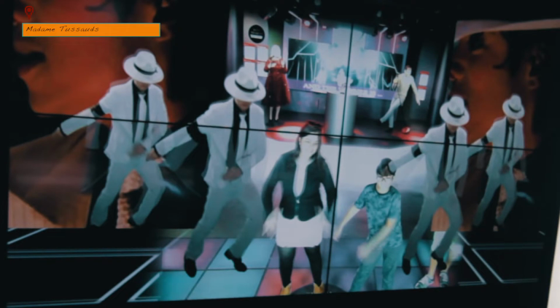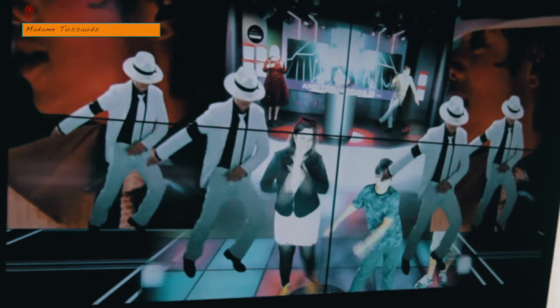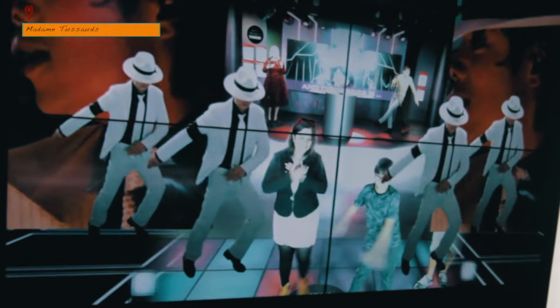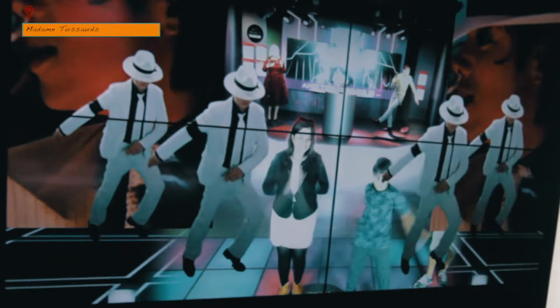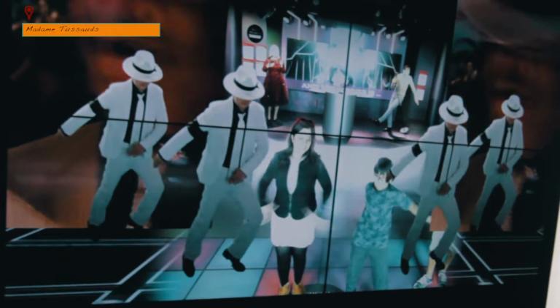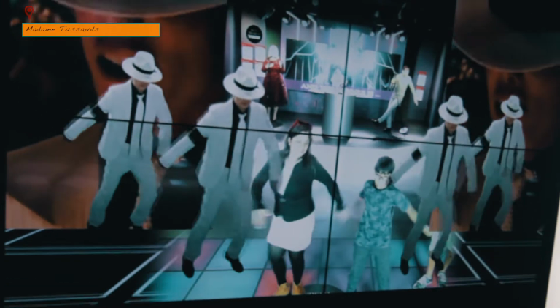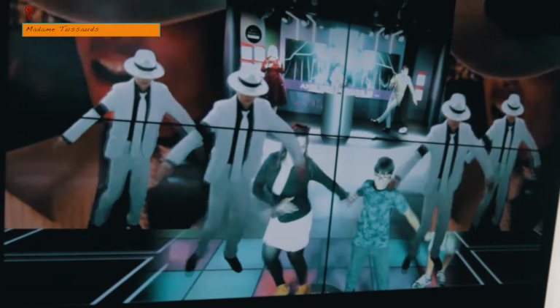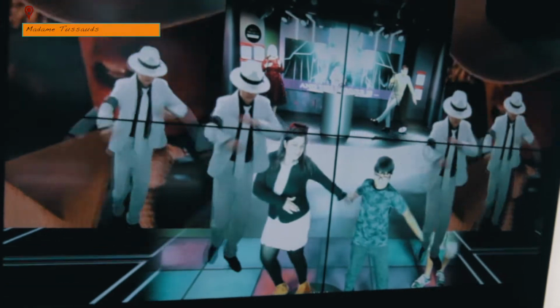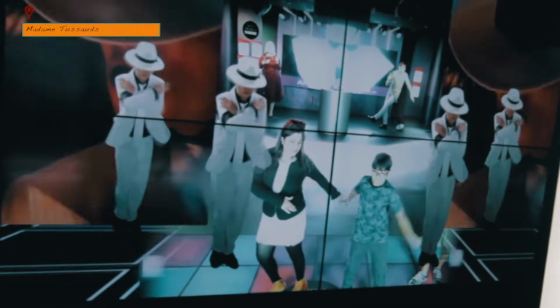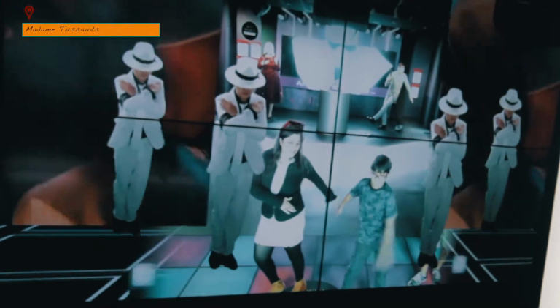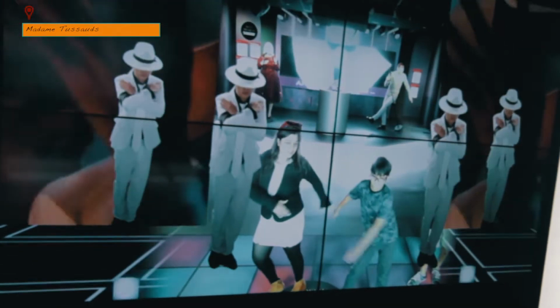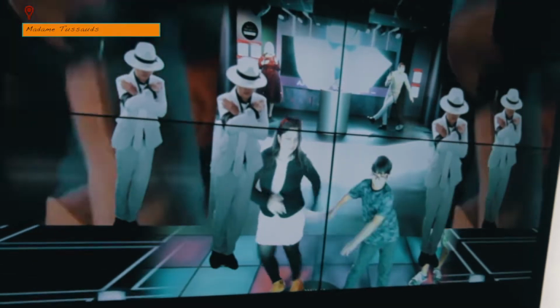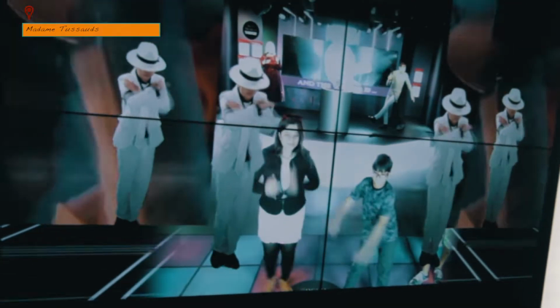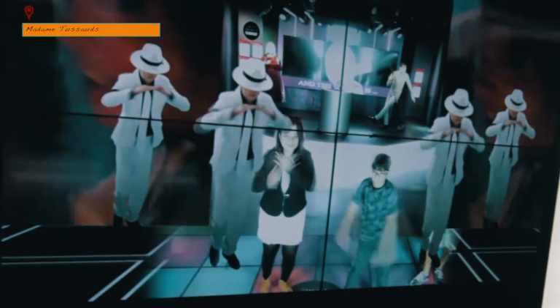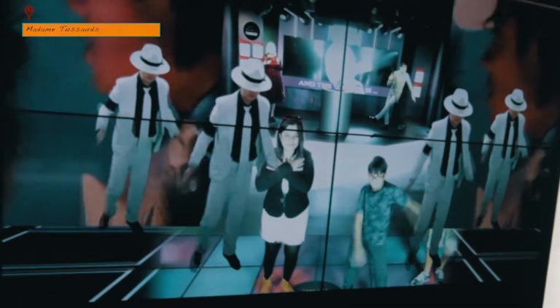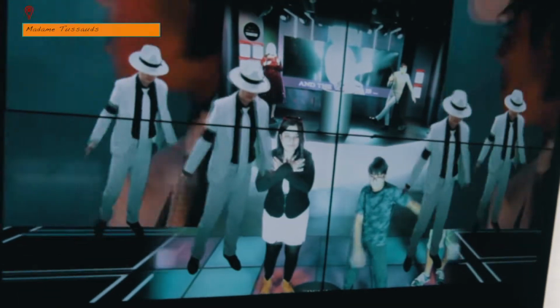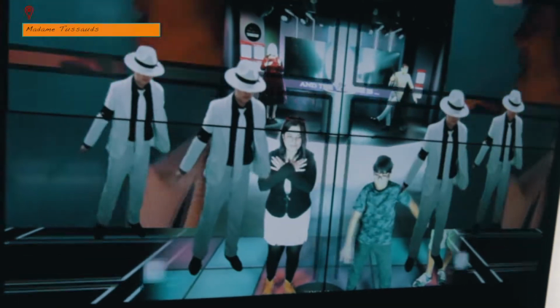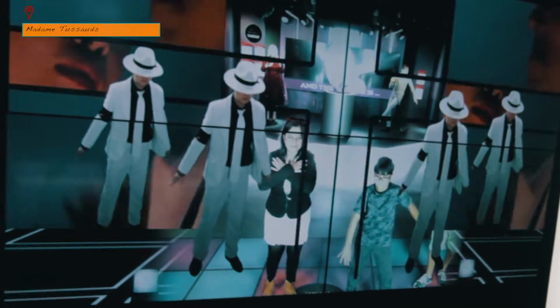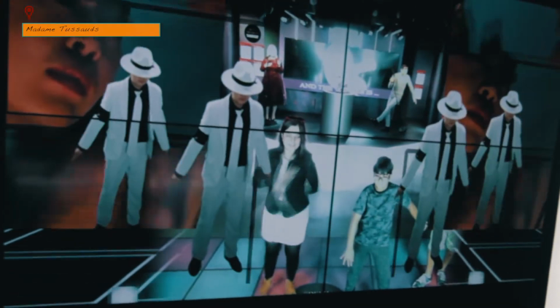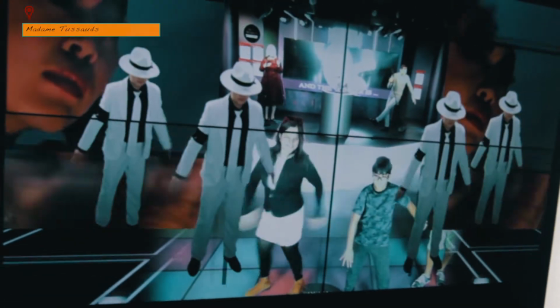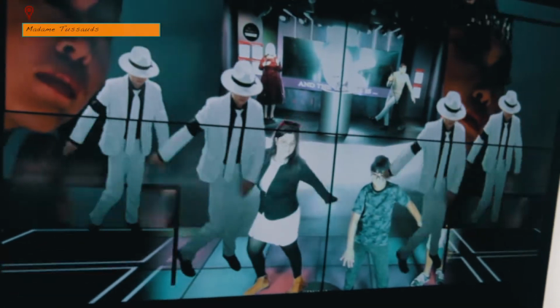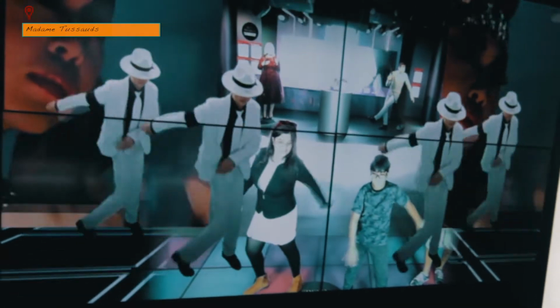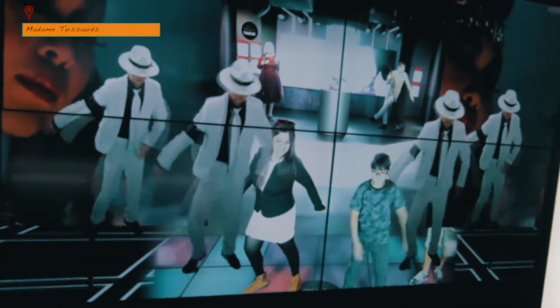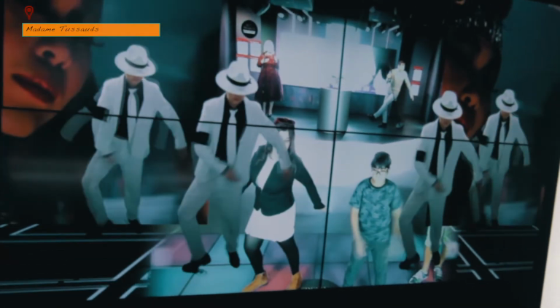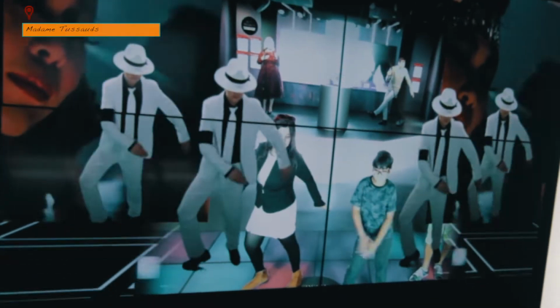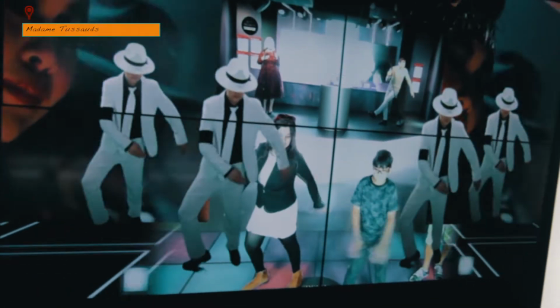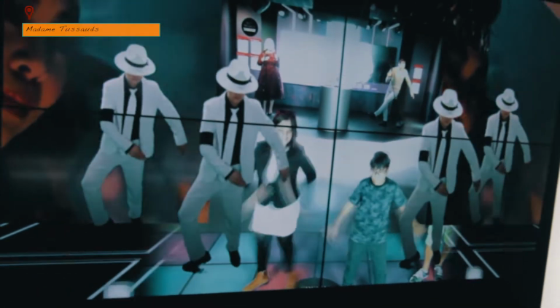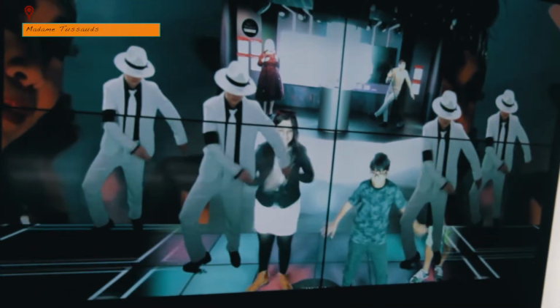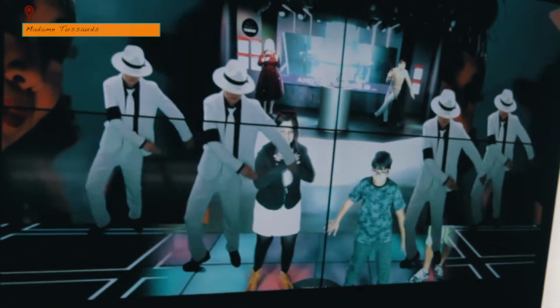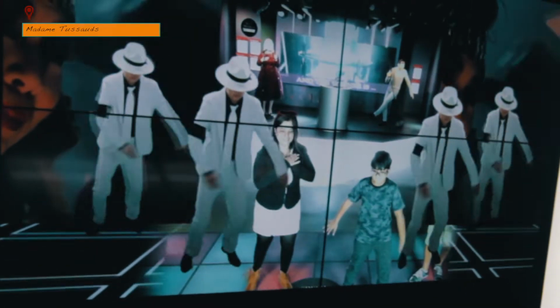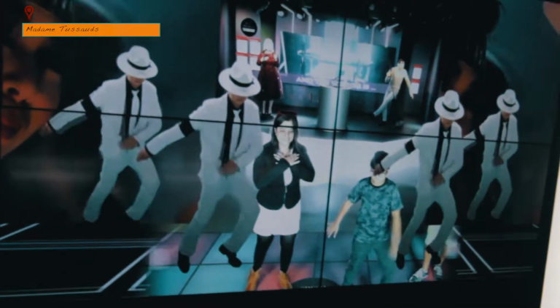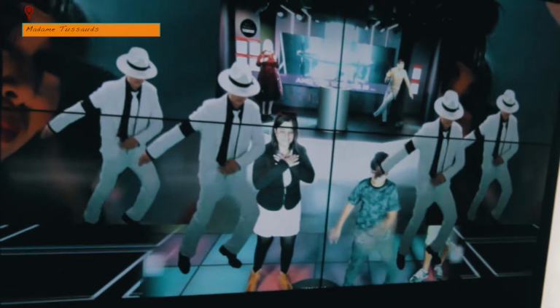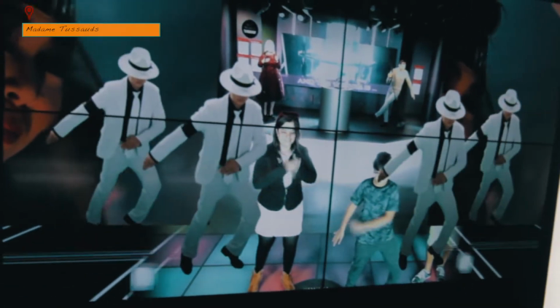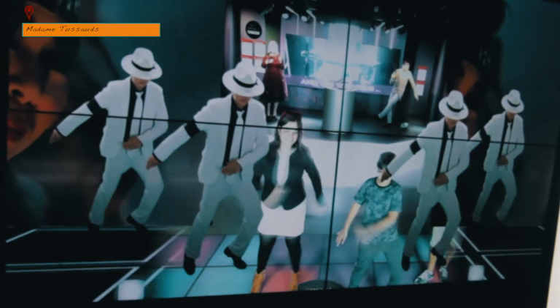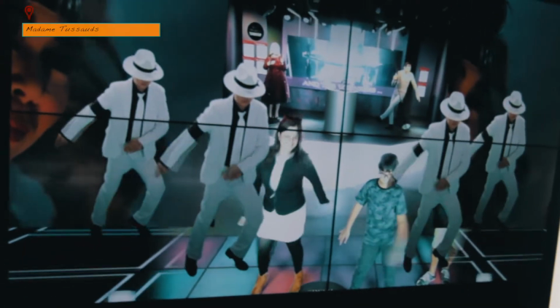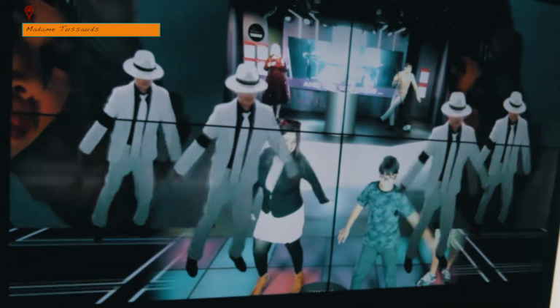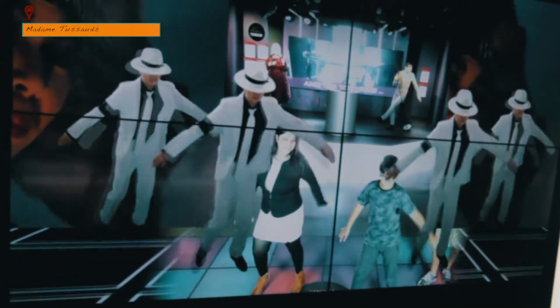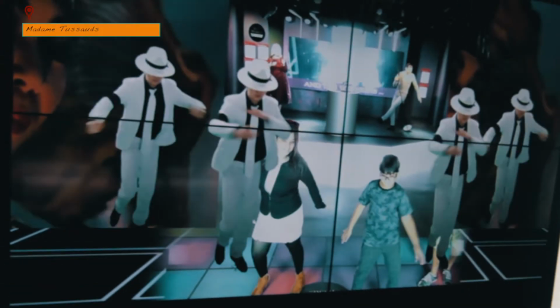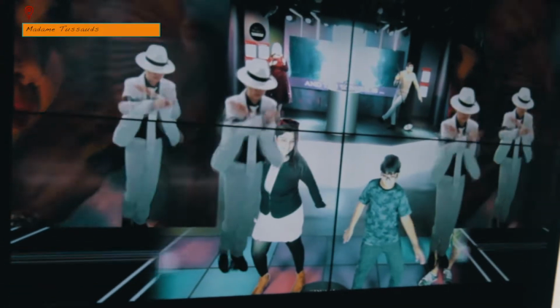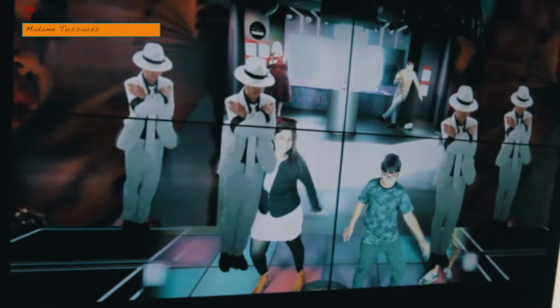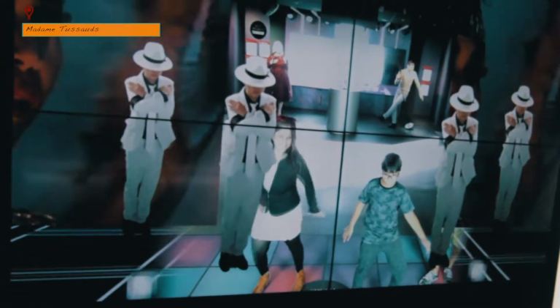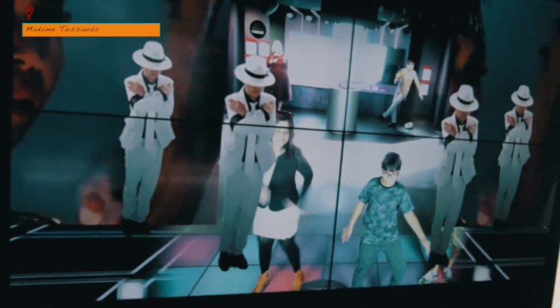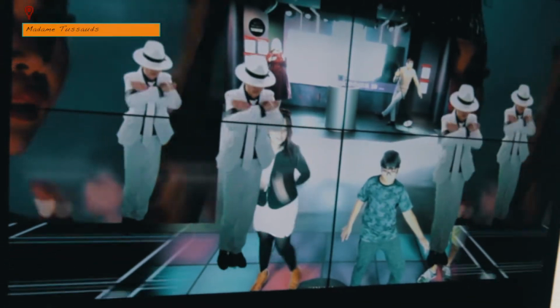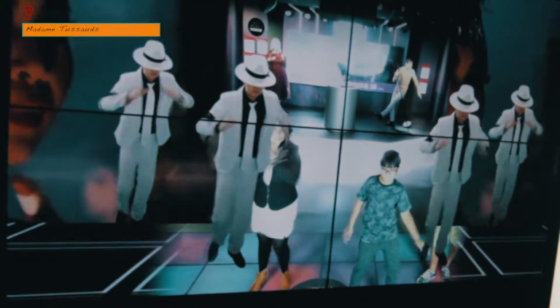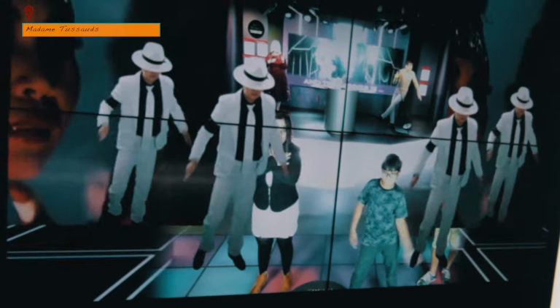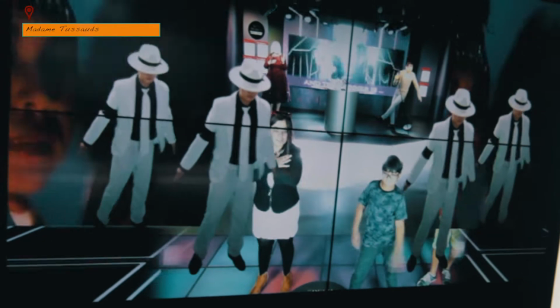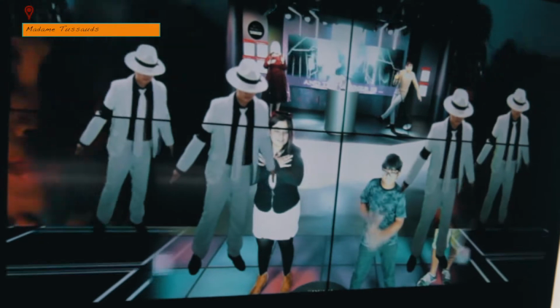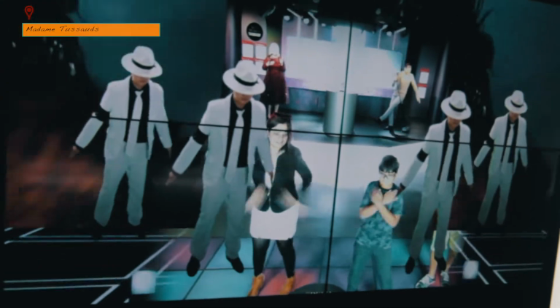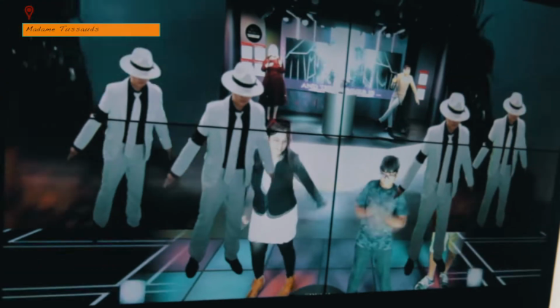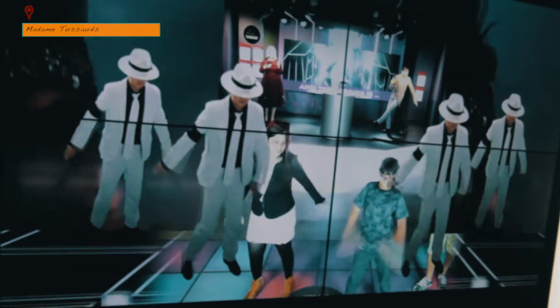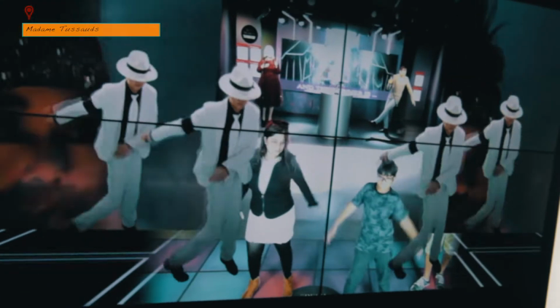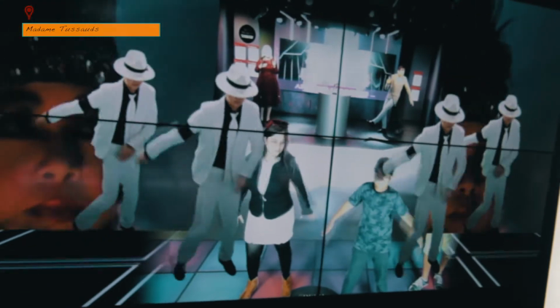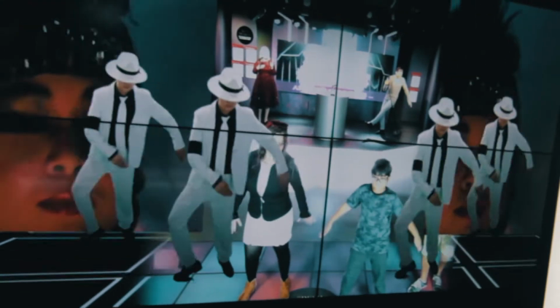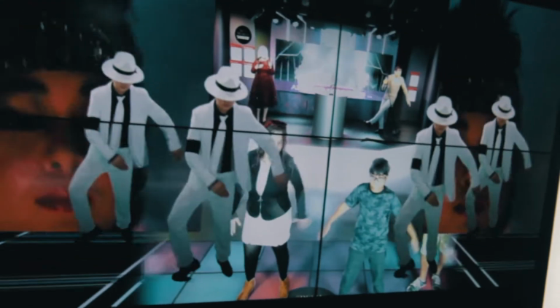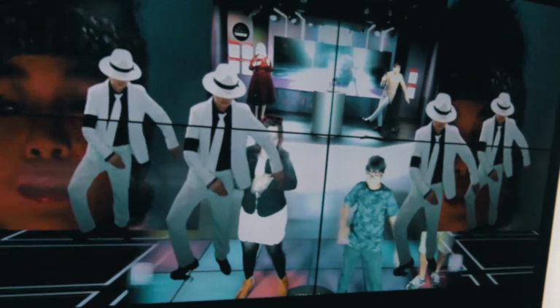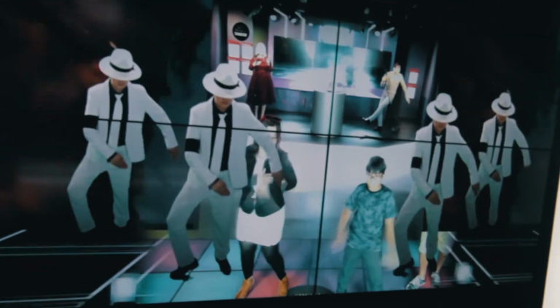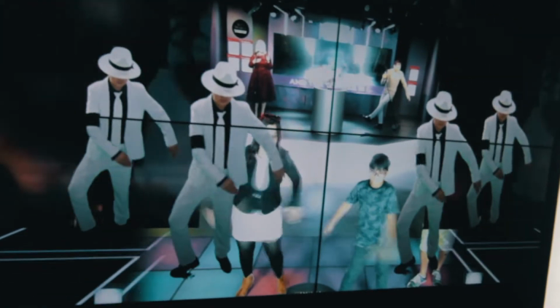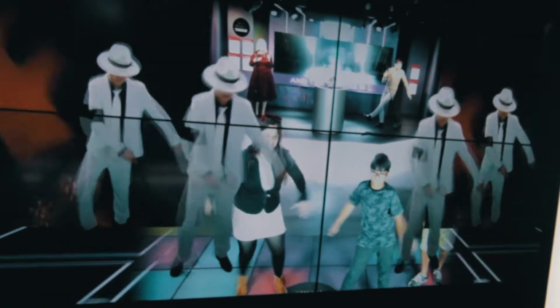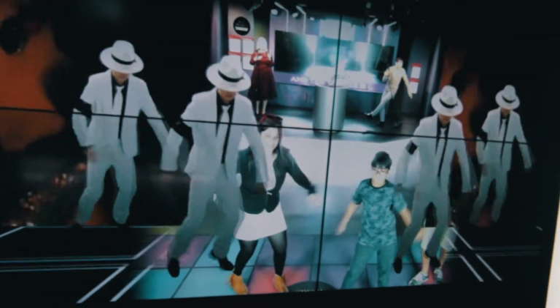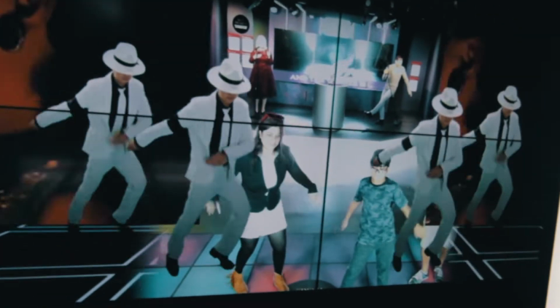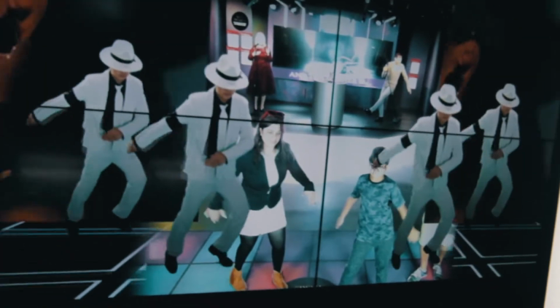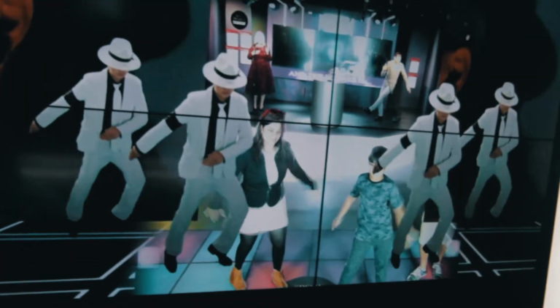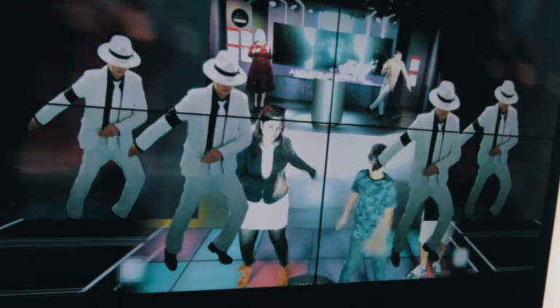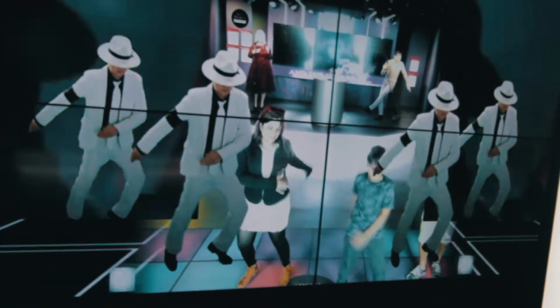This happened at Madame Tussauds where Hina and Kabir are trying hard to channel their inner Michael Jackson. But as you can see, the struggle is real.